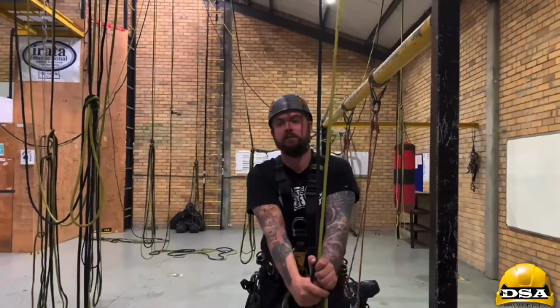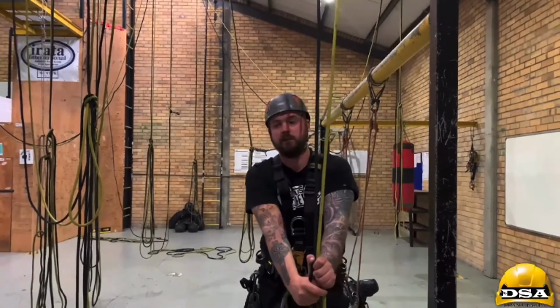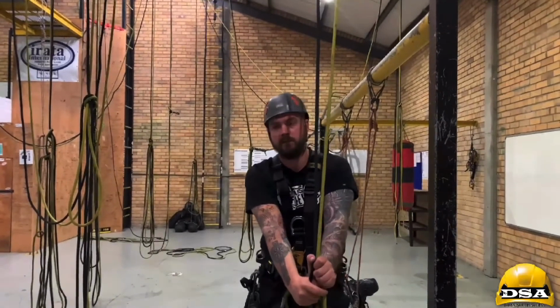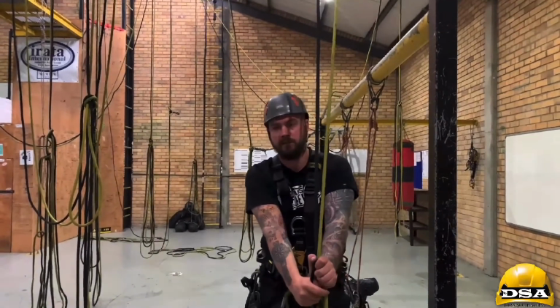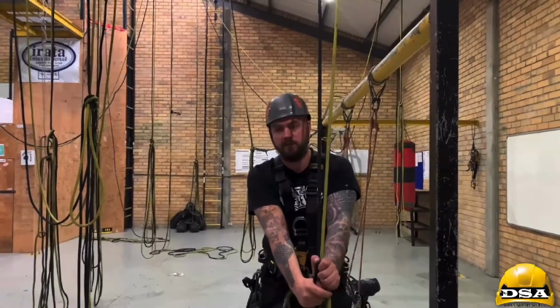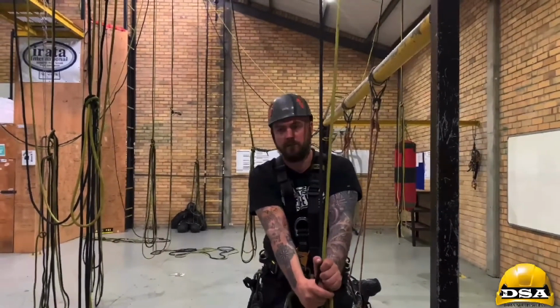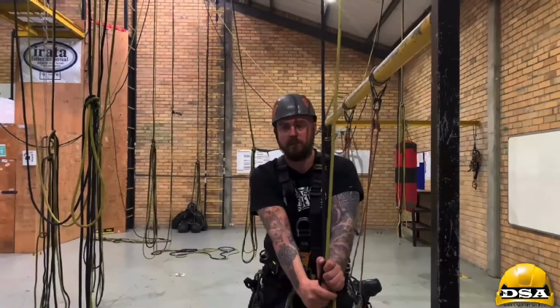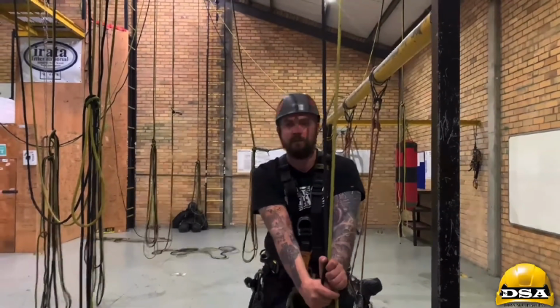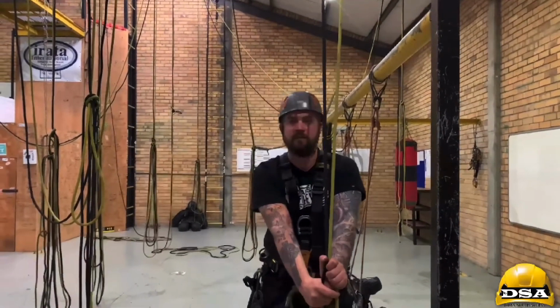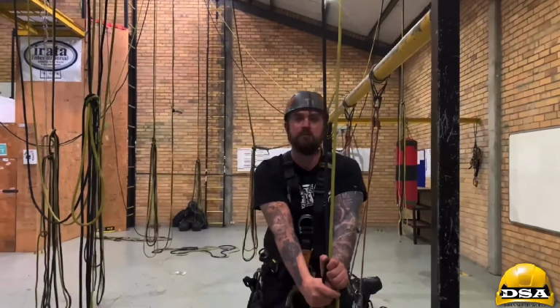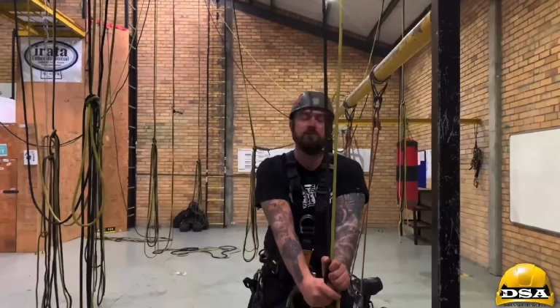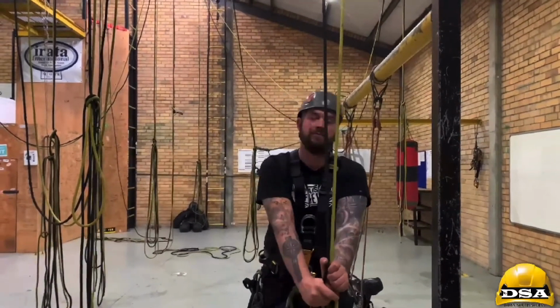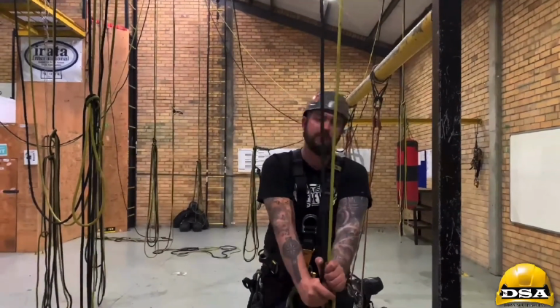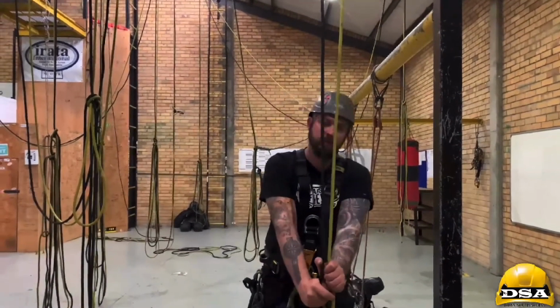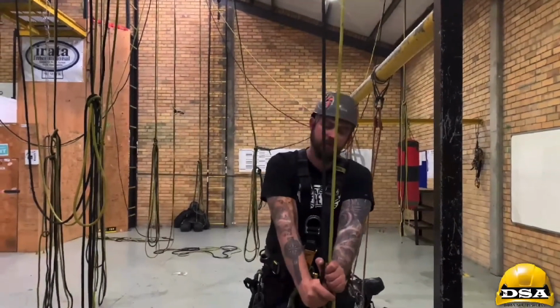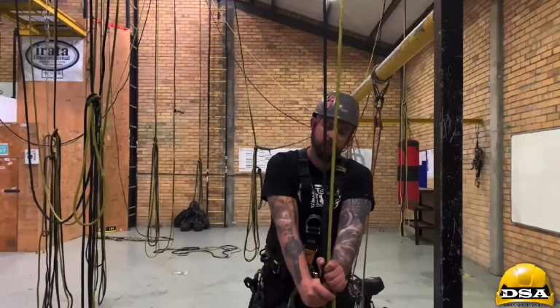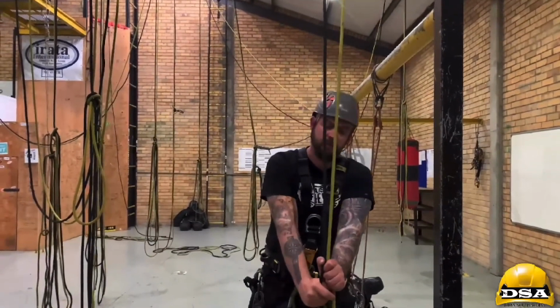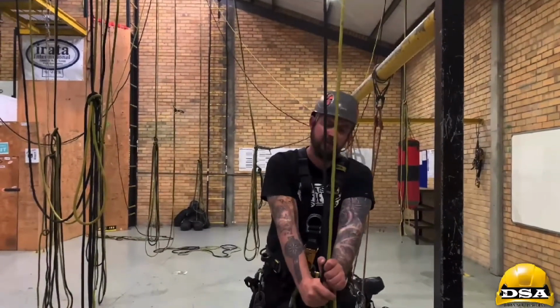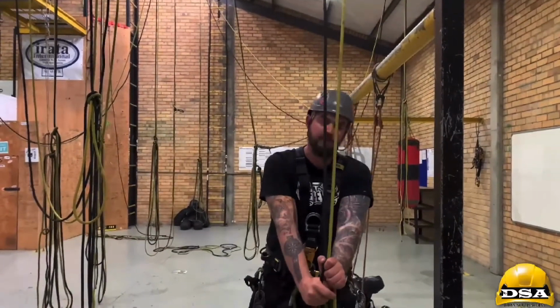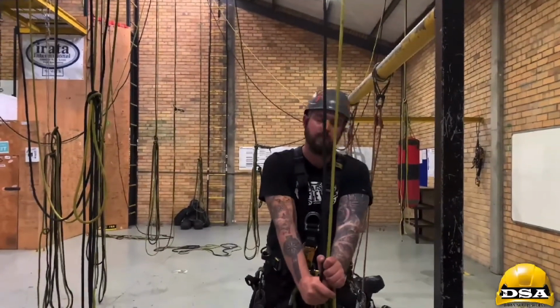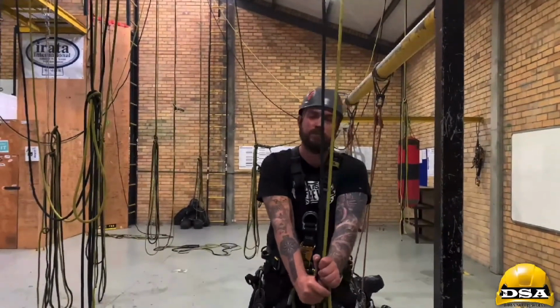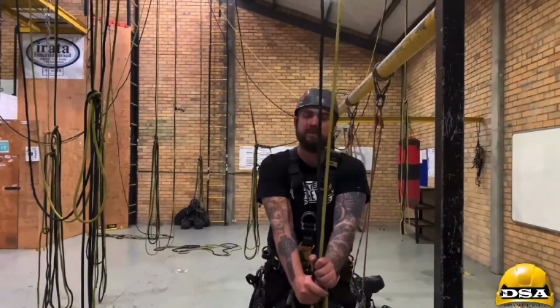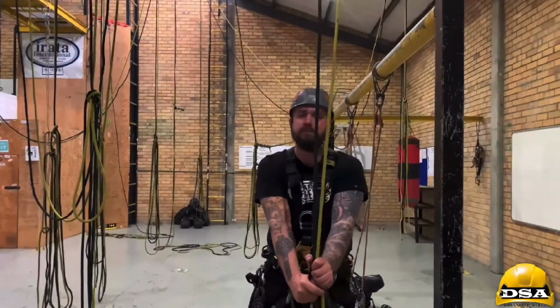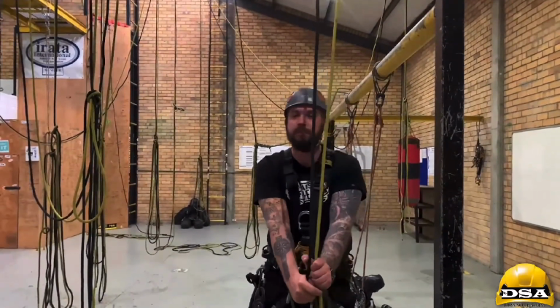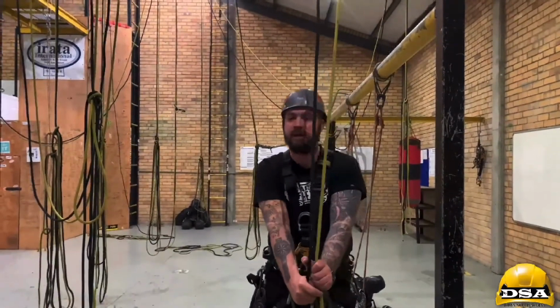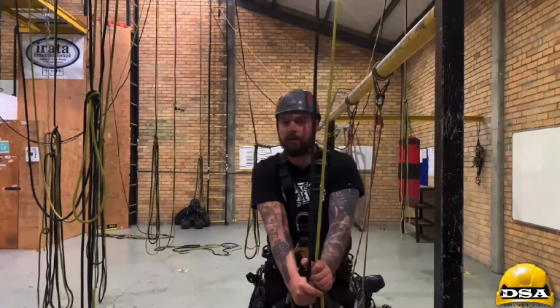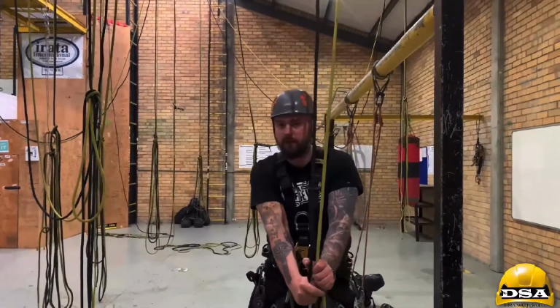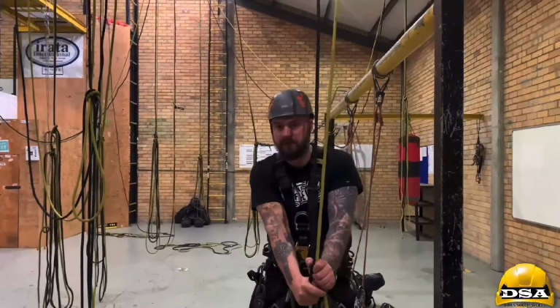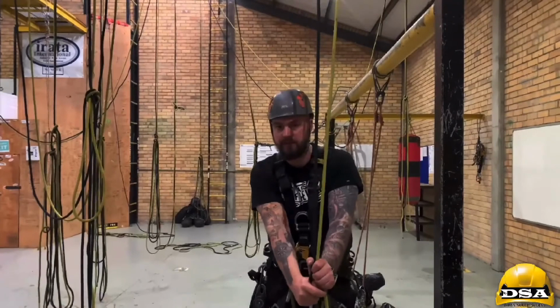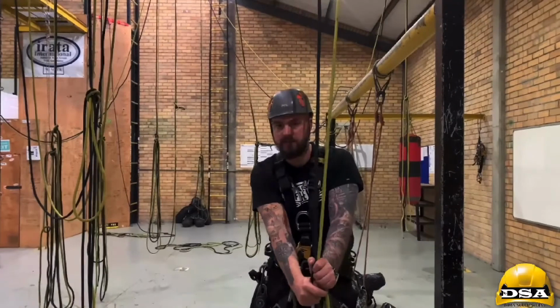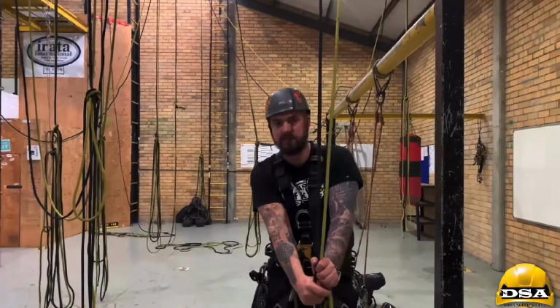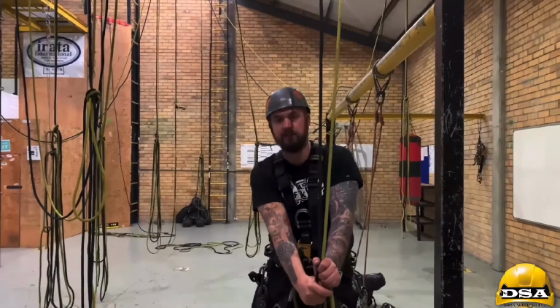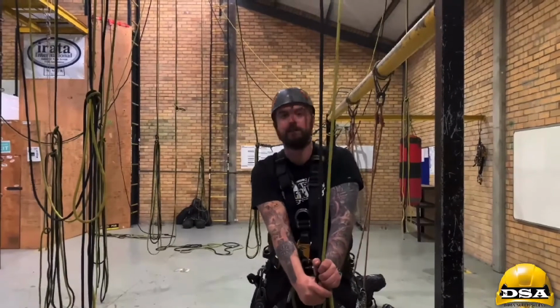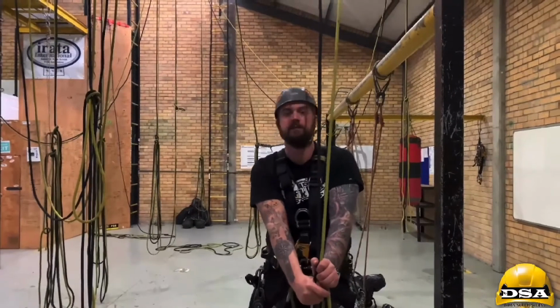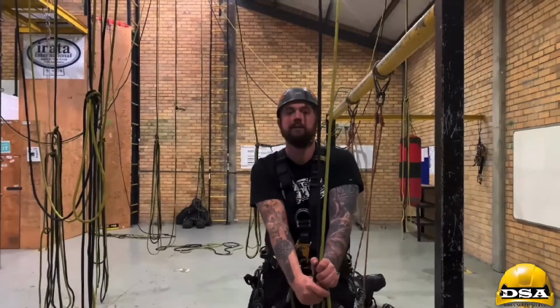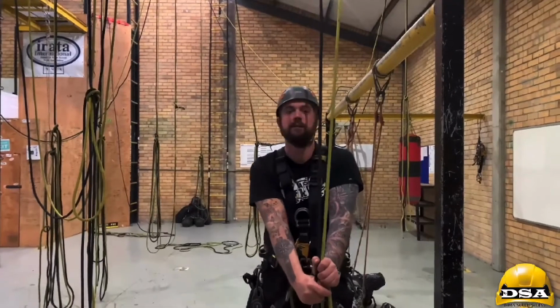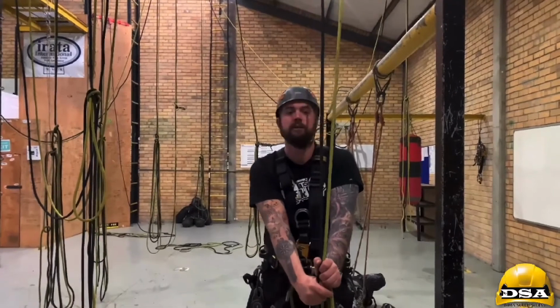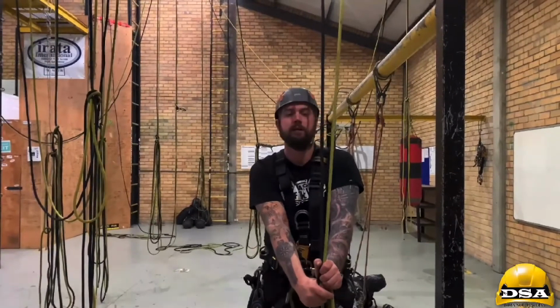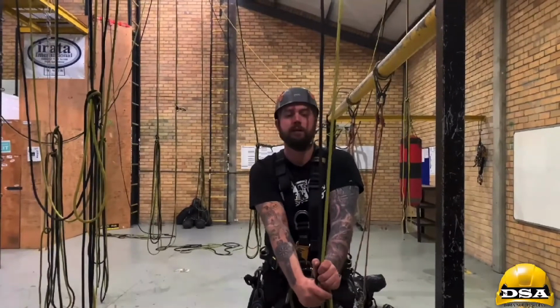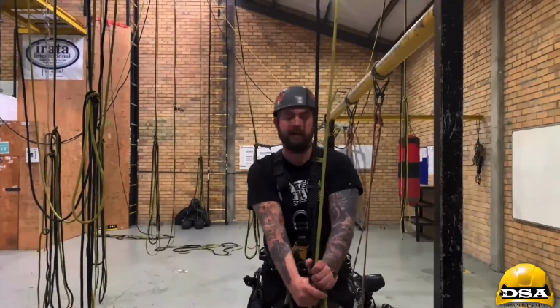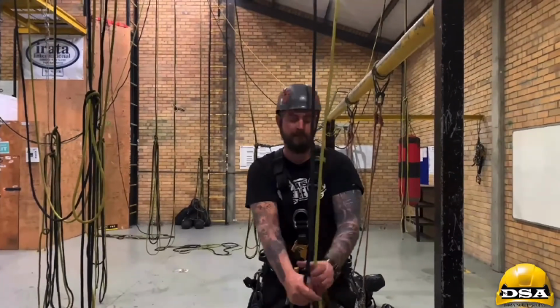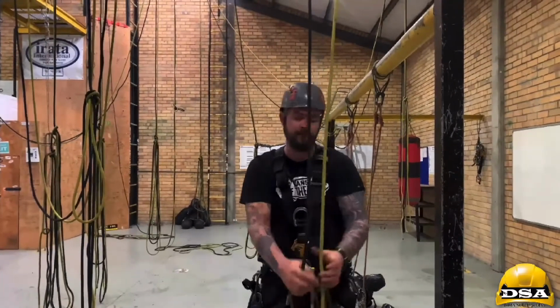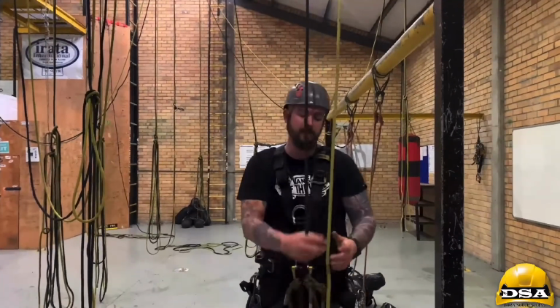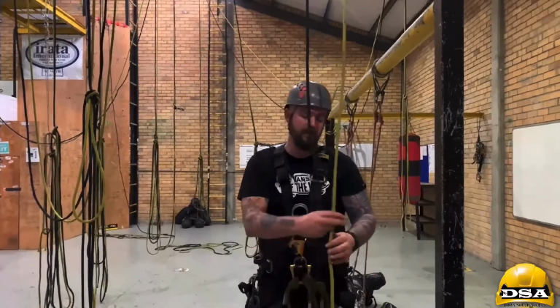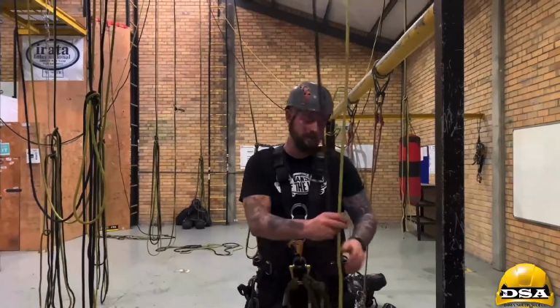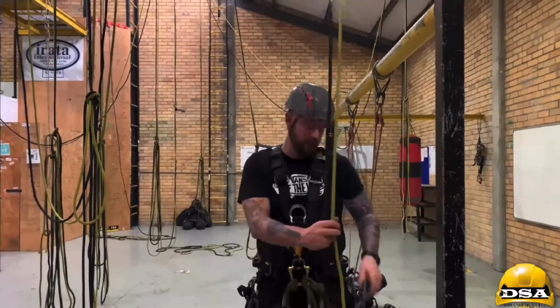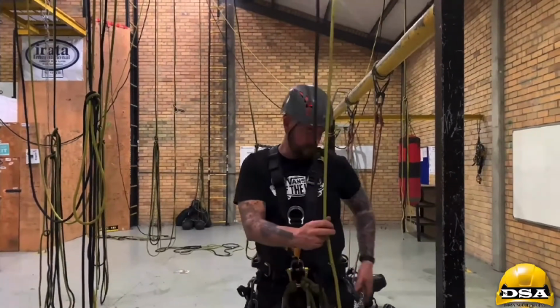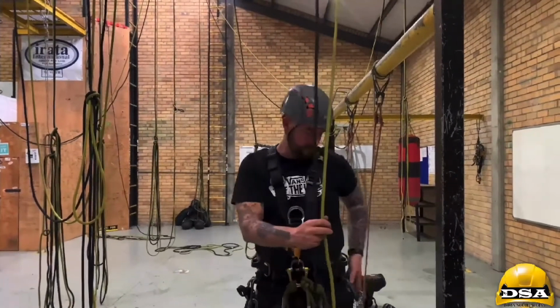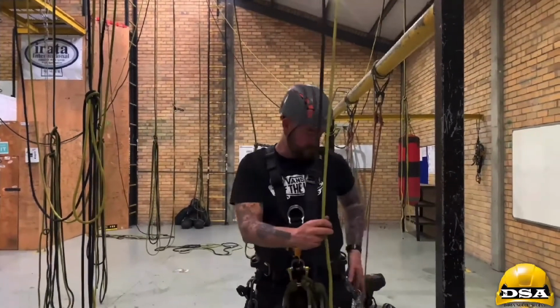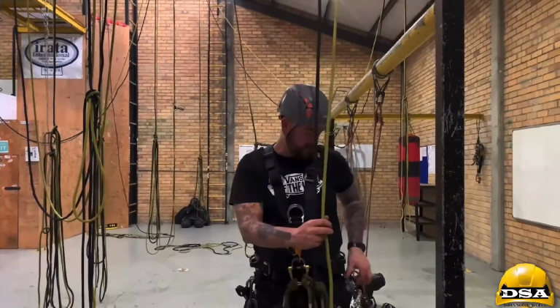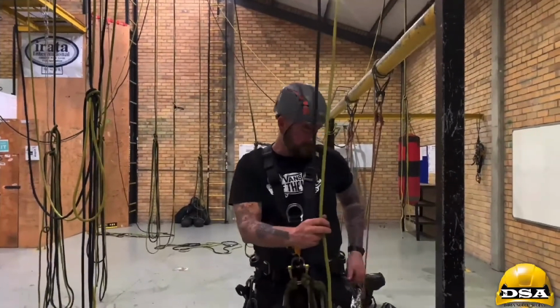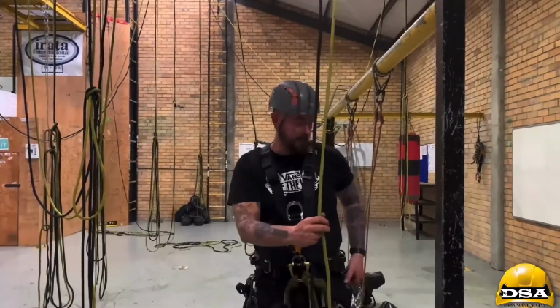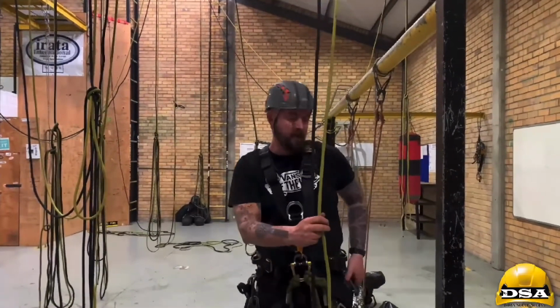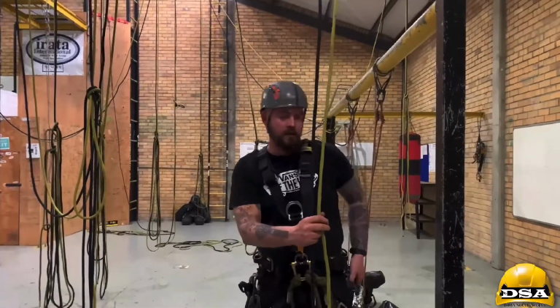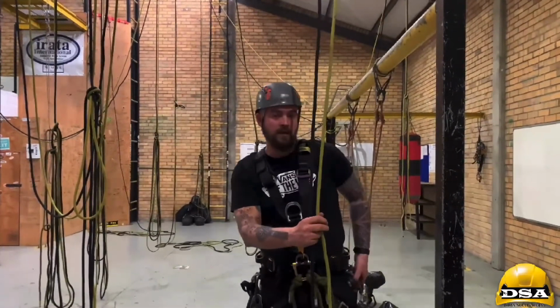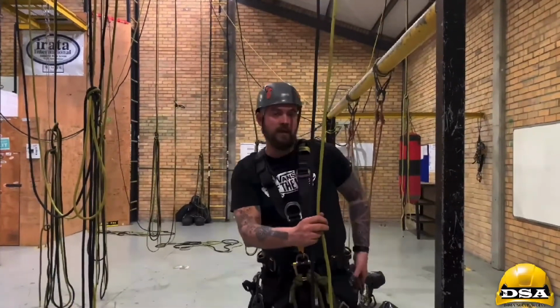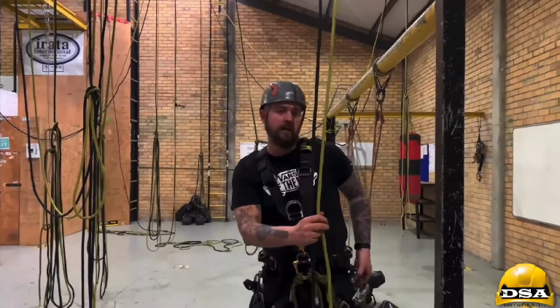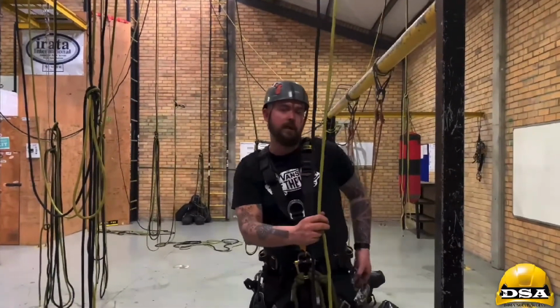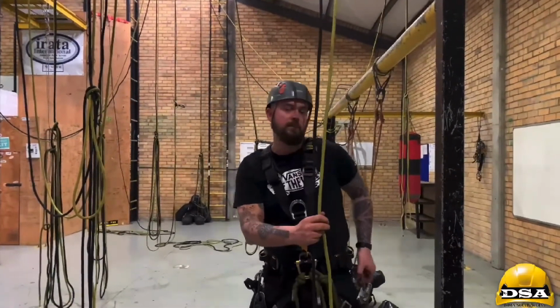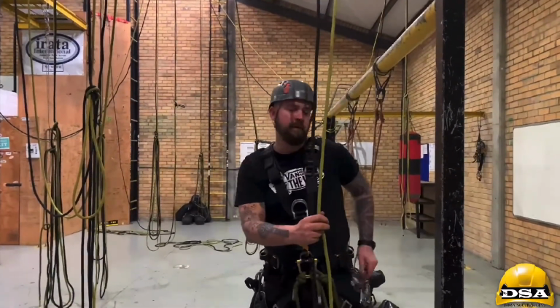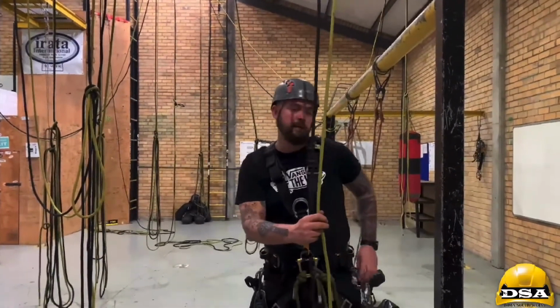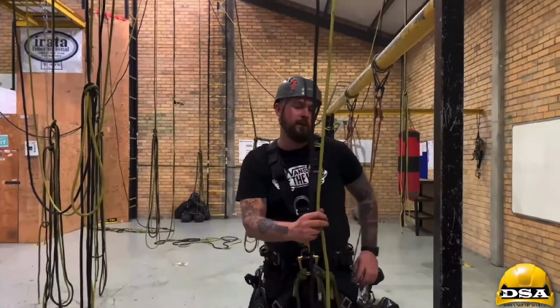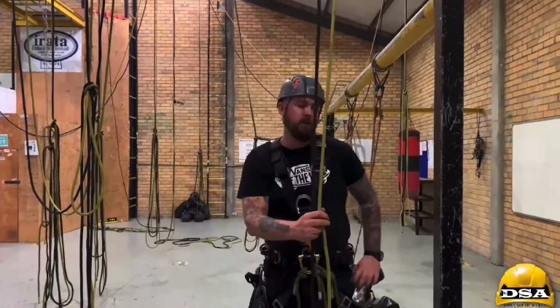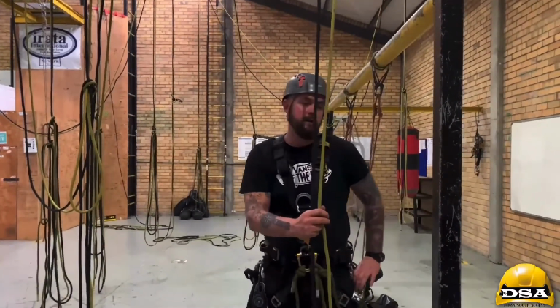Always remember: rope protectors are your last line of defense. Do not use them as your first. There are always better ways to rig.